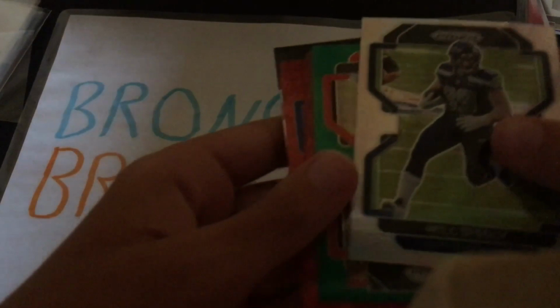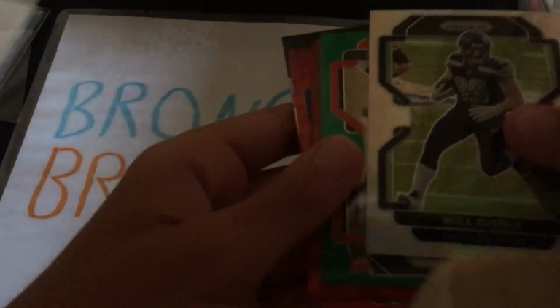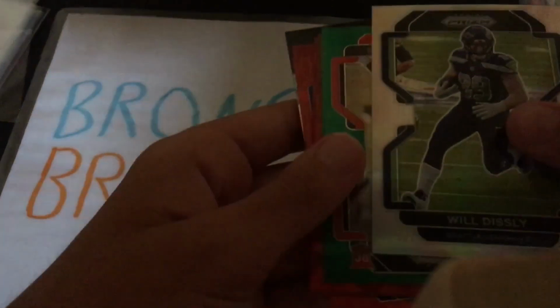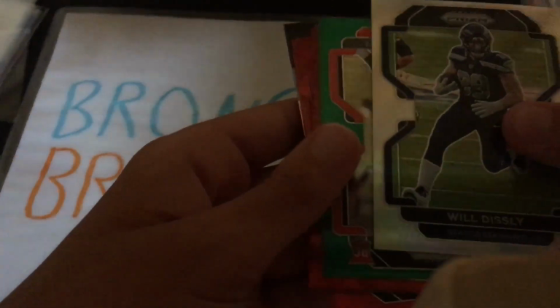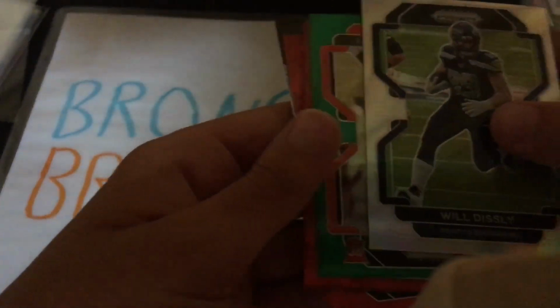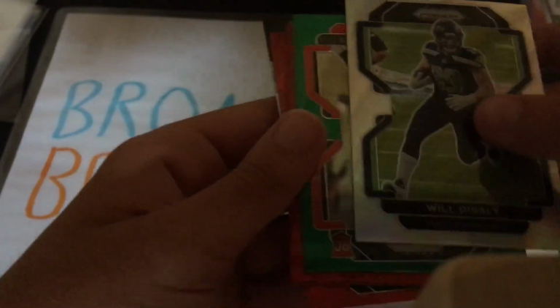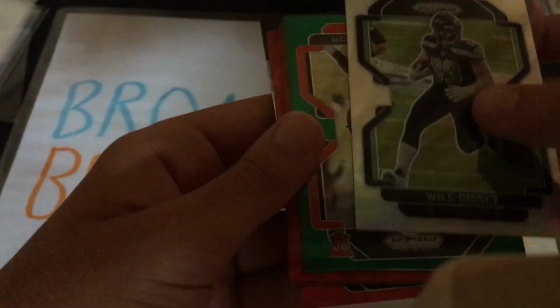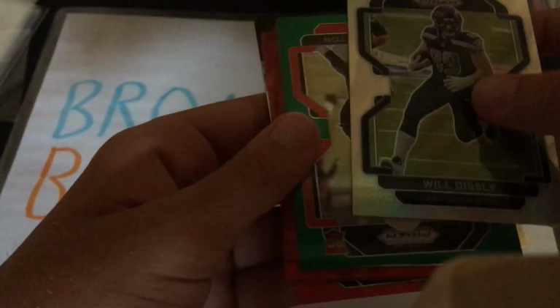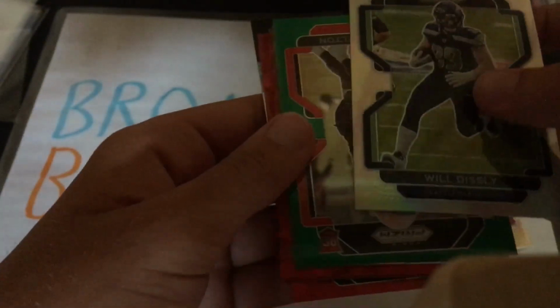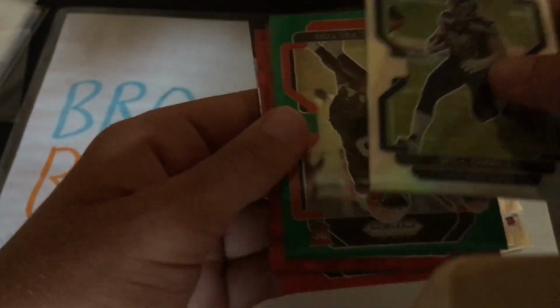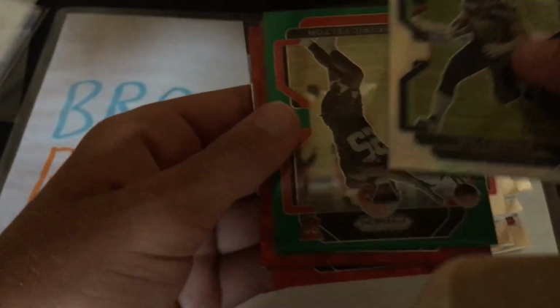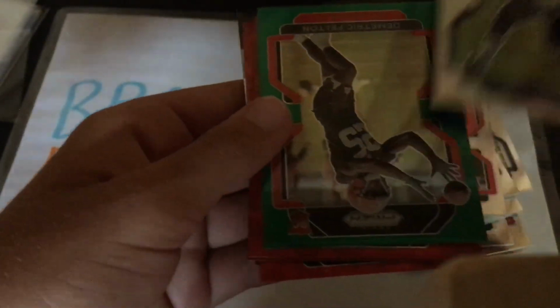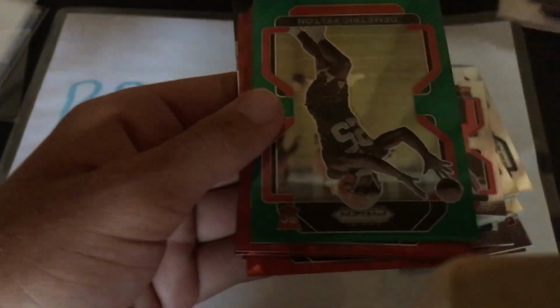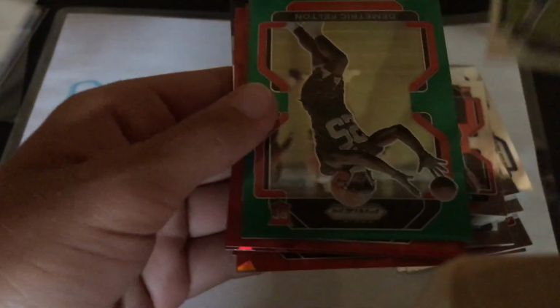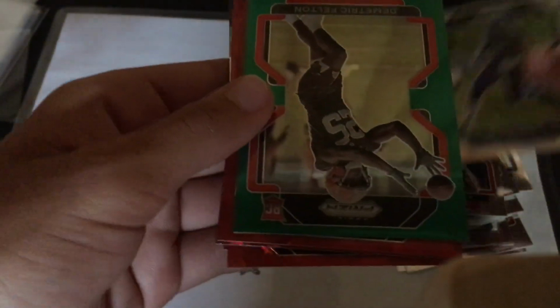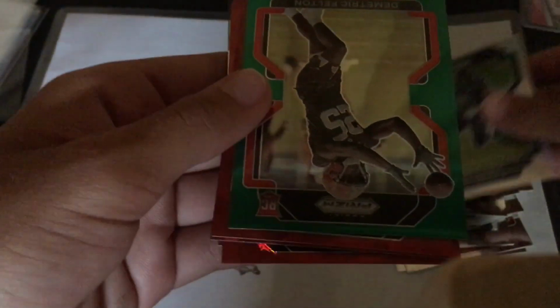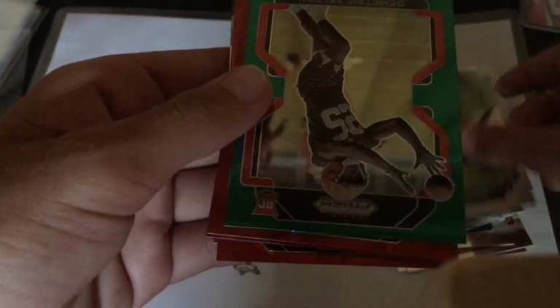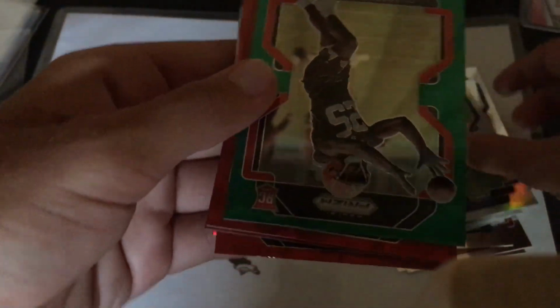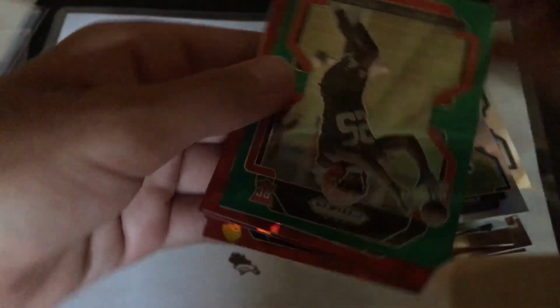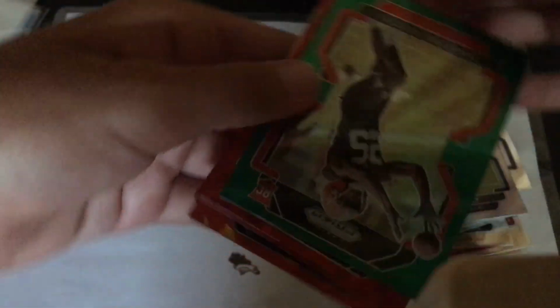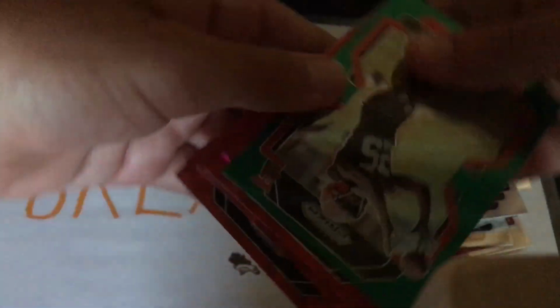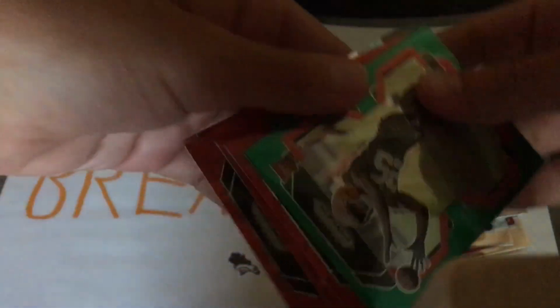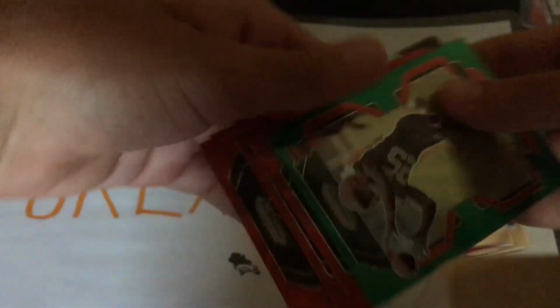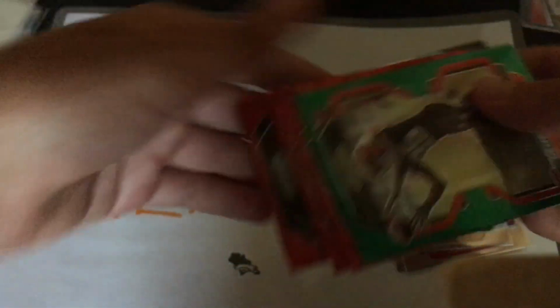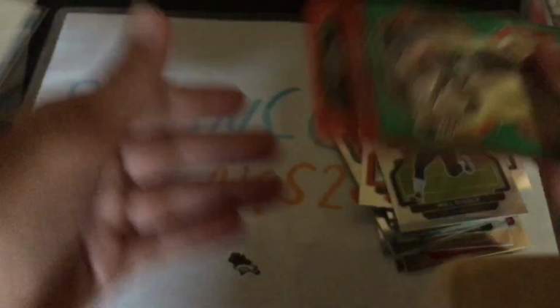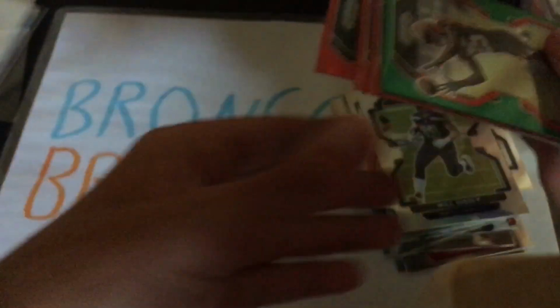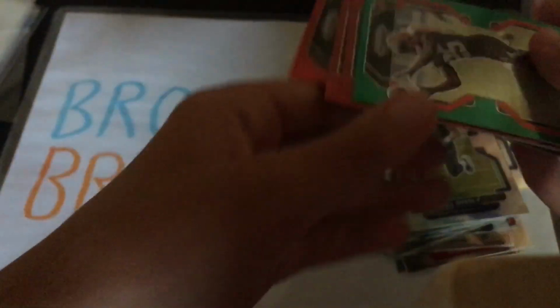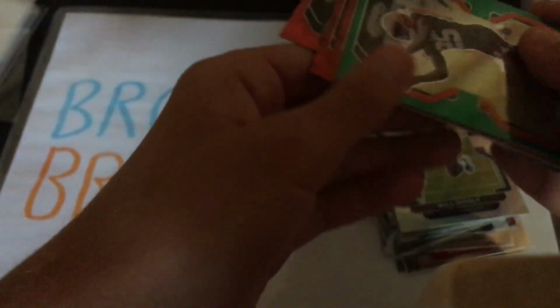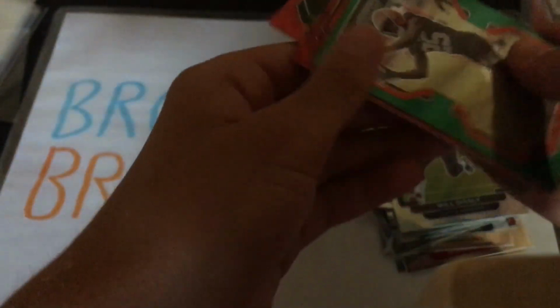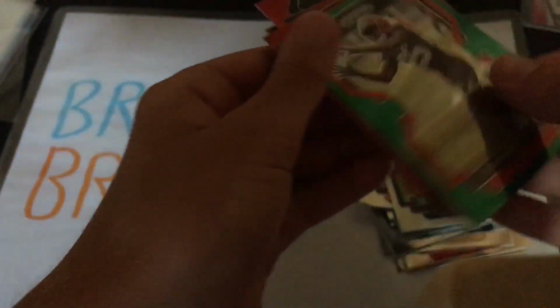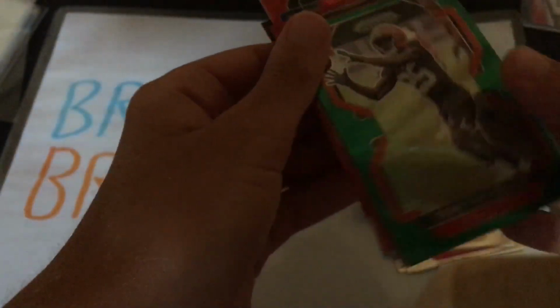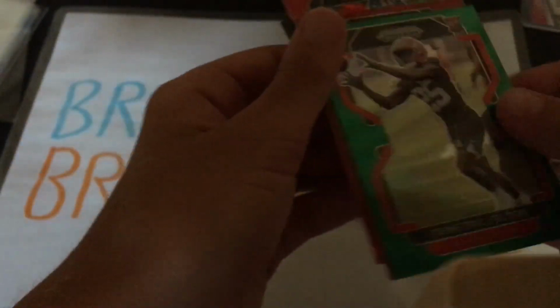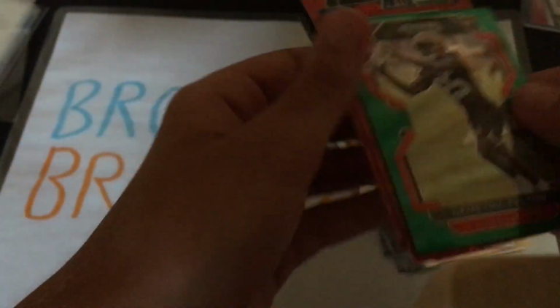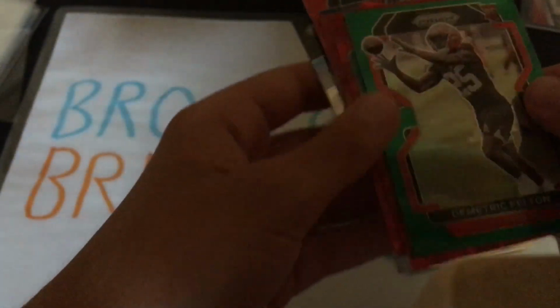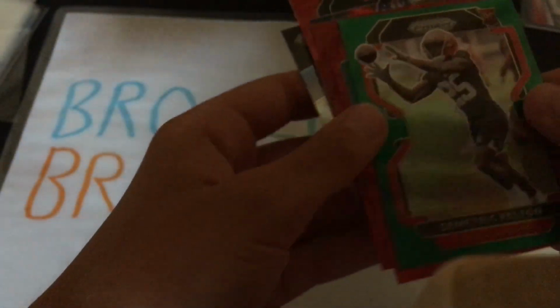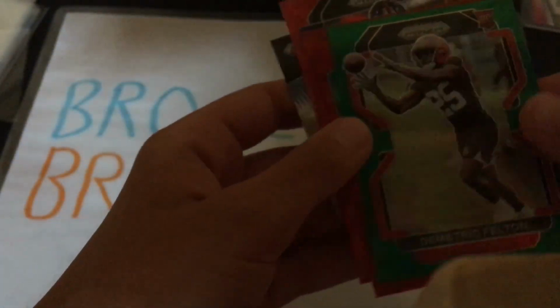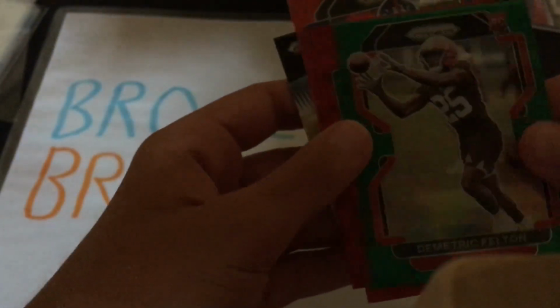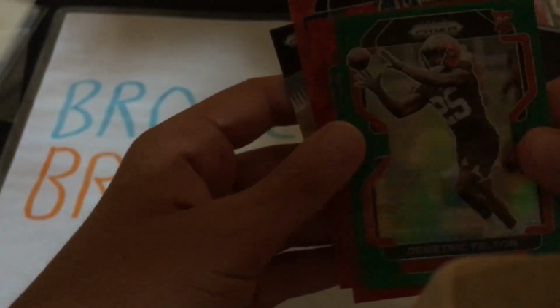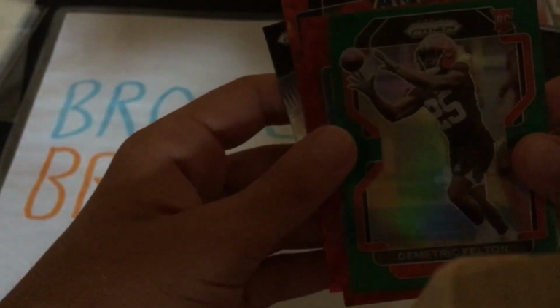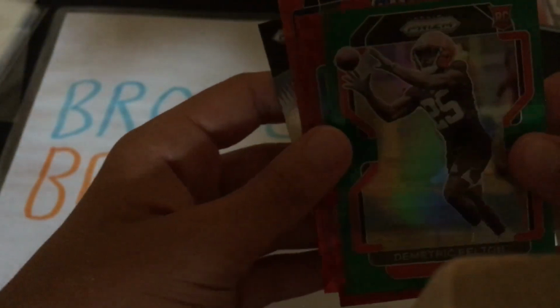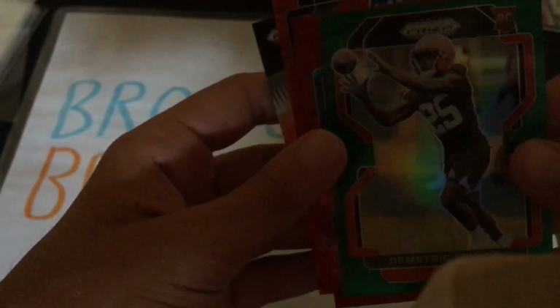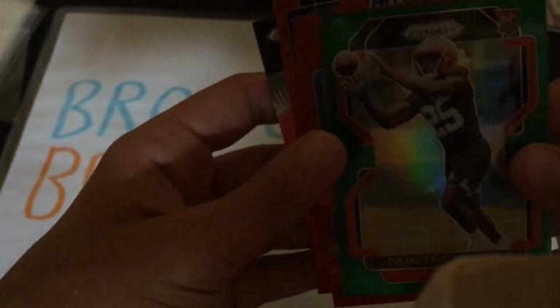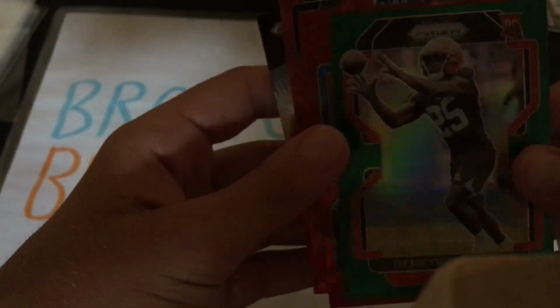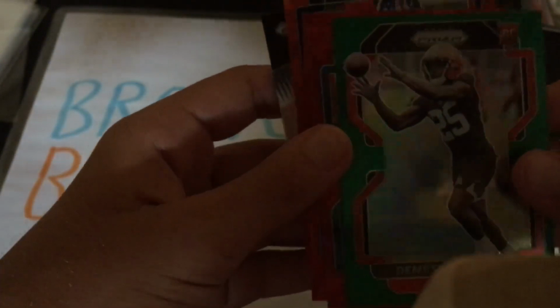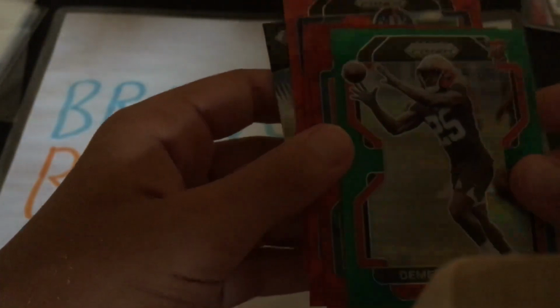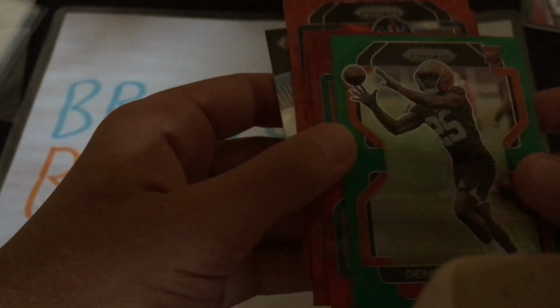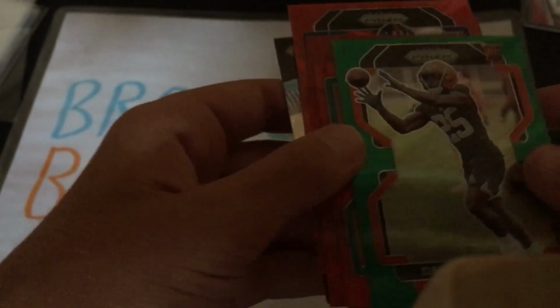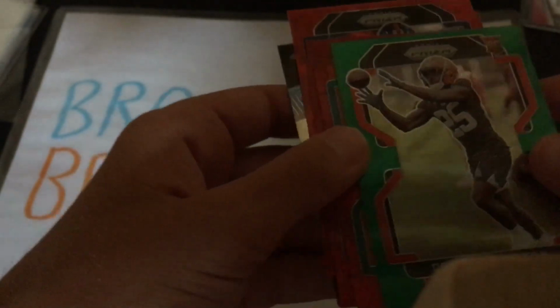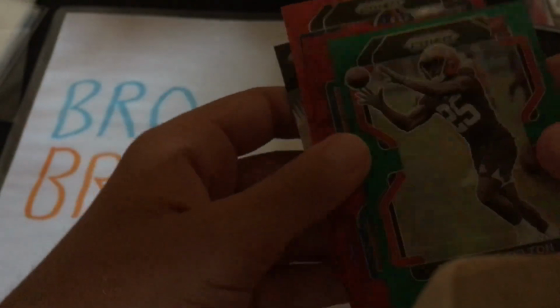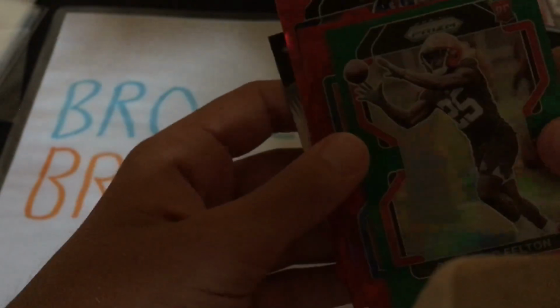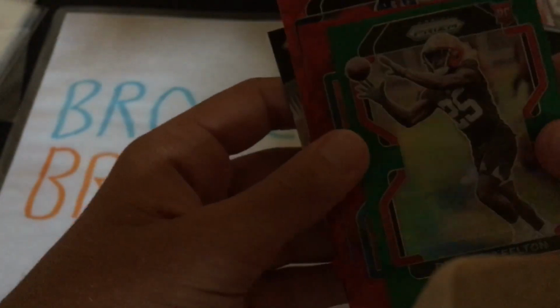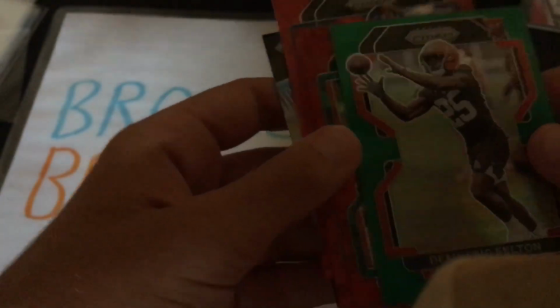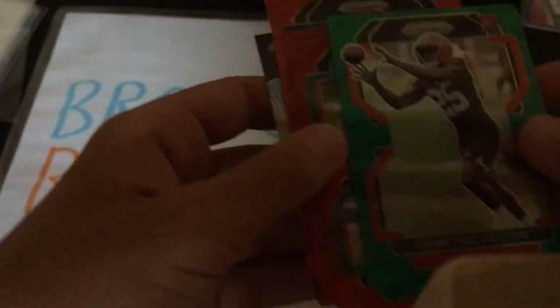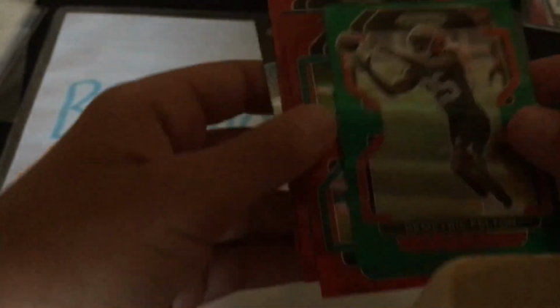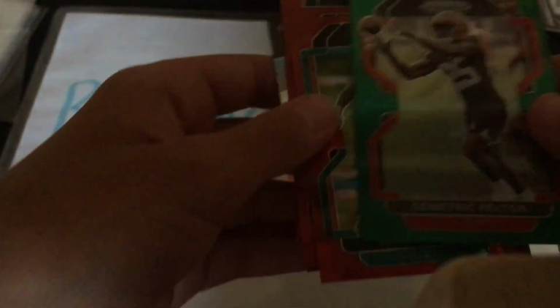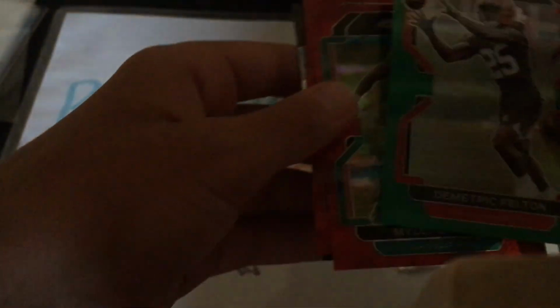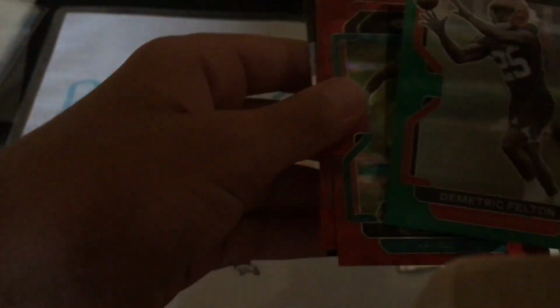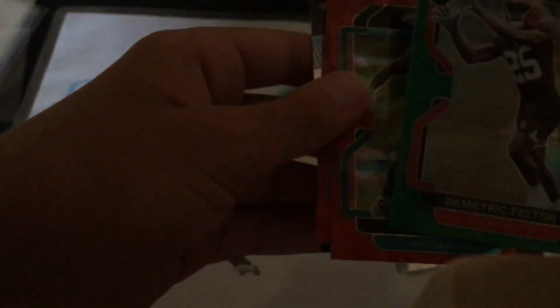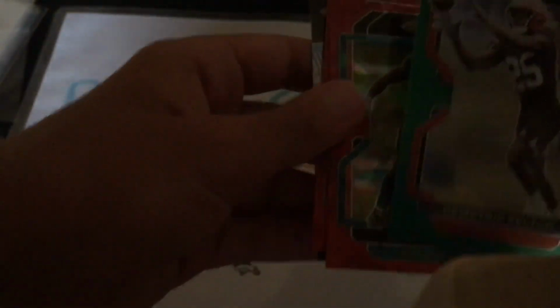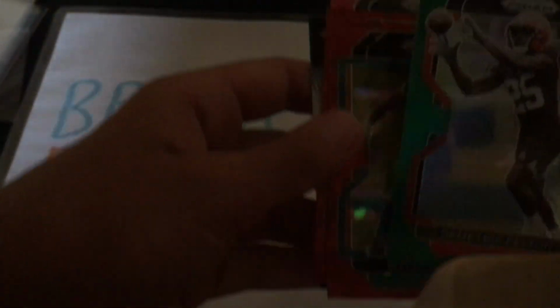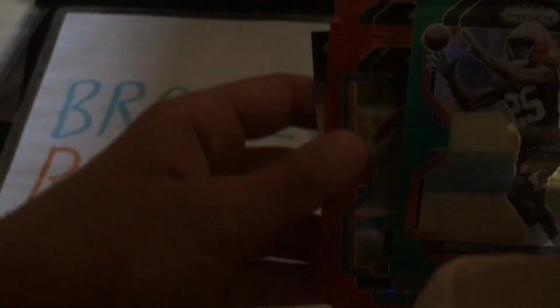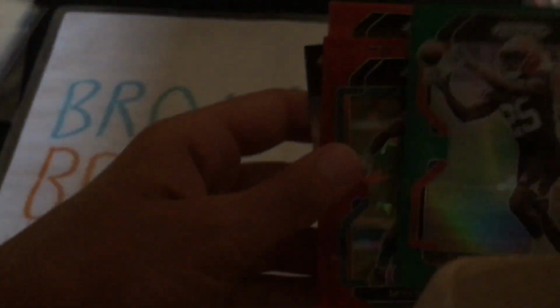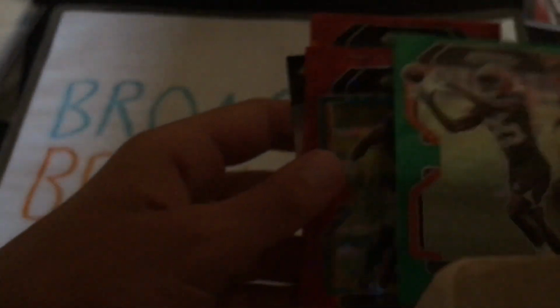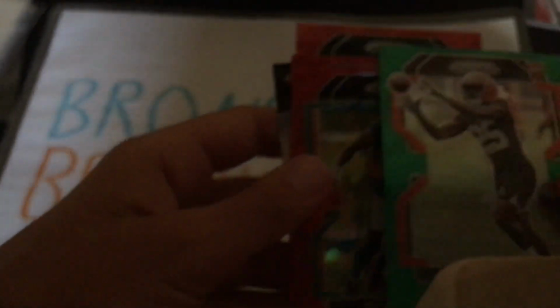Here's our green — it's a rookie: Demetrik Felton. That's a decent one for the rookie.